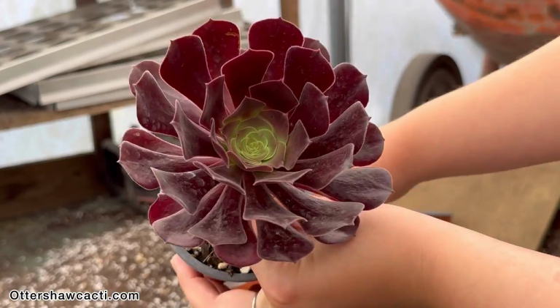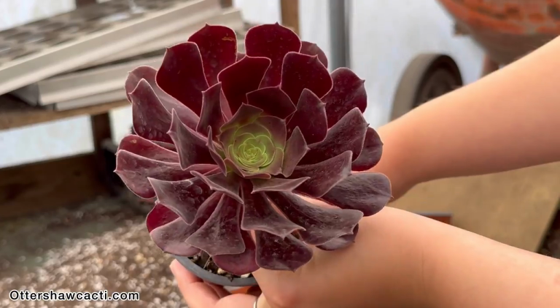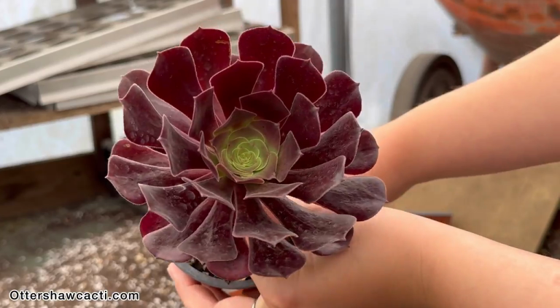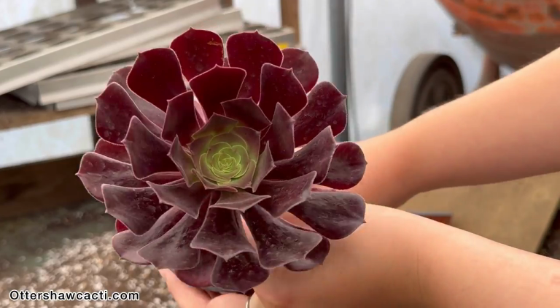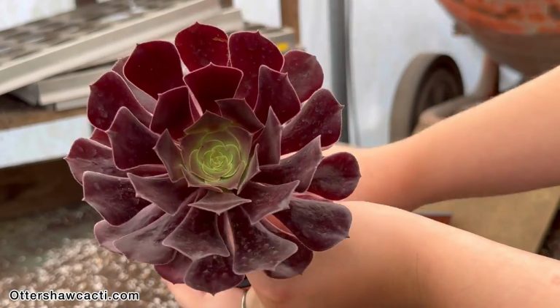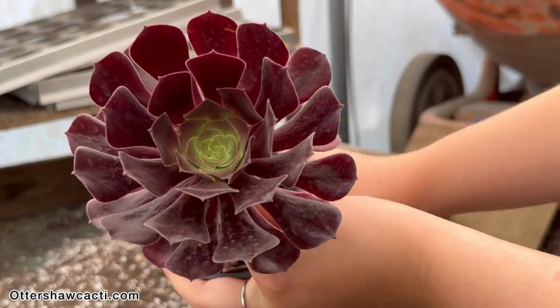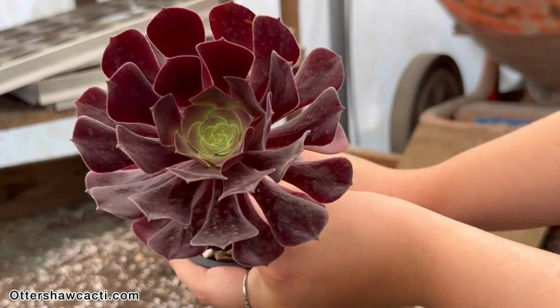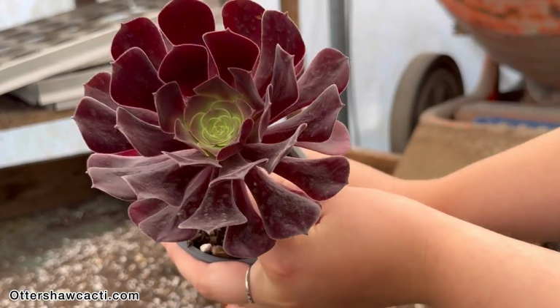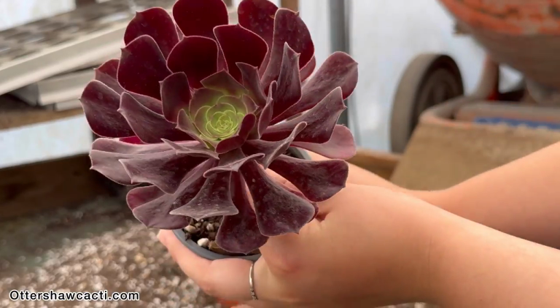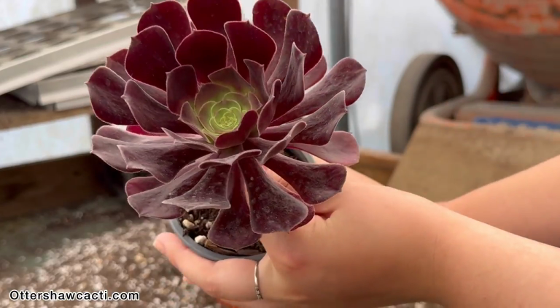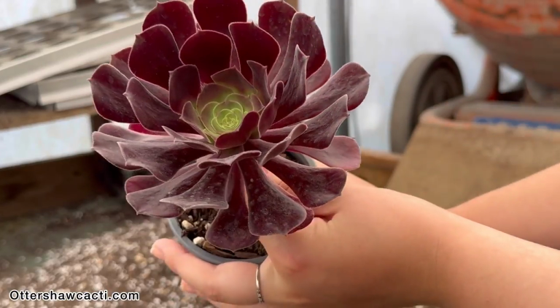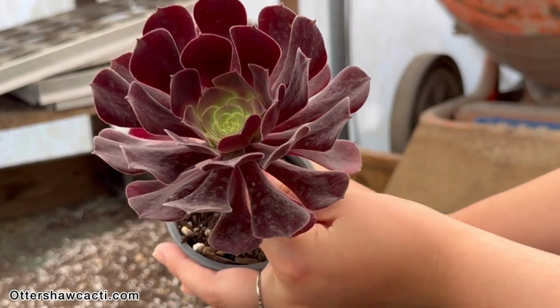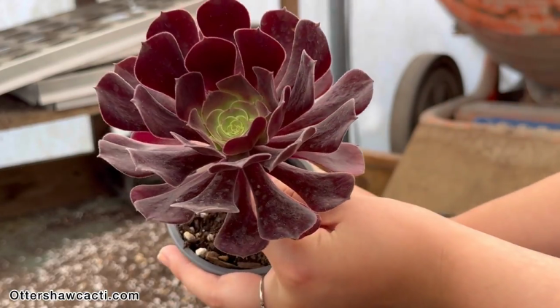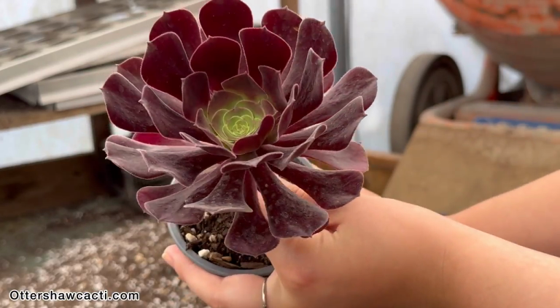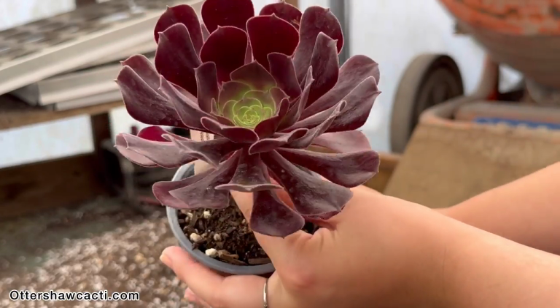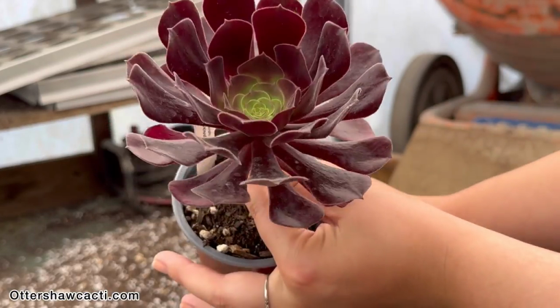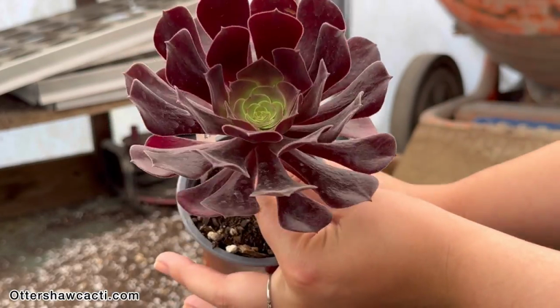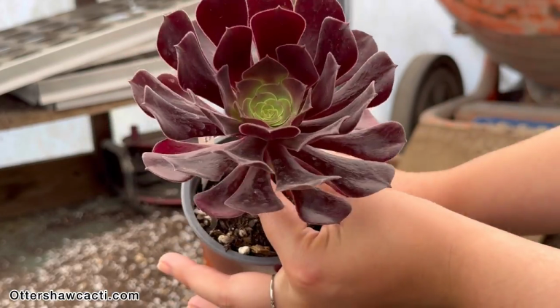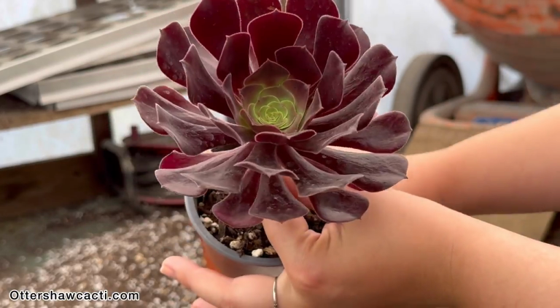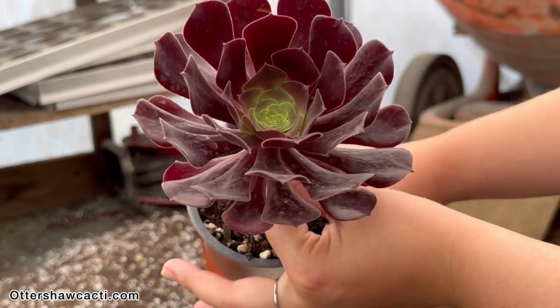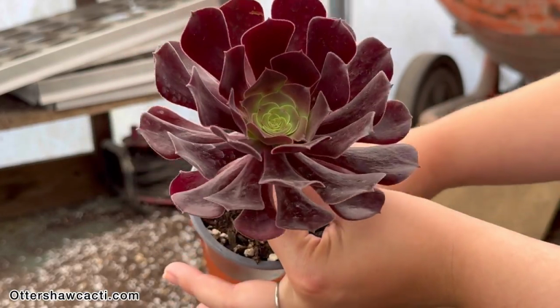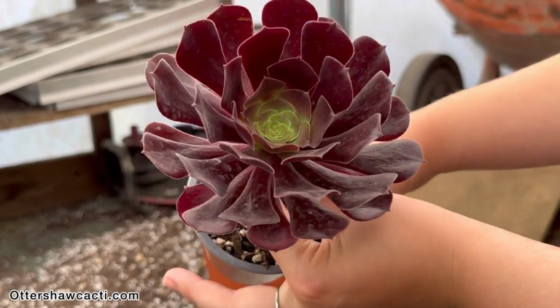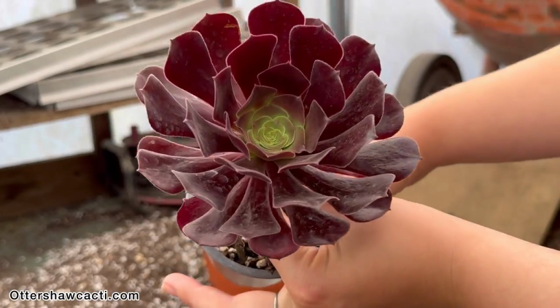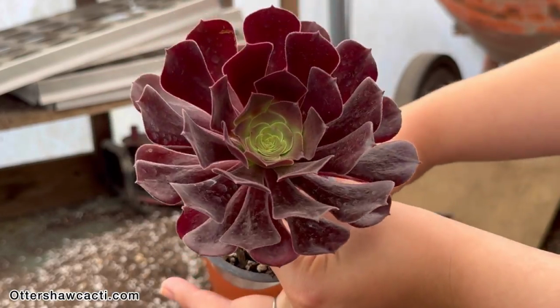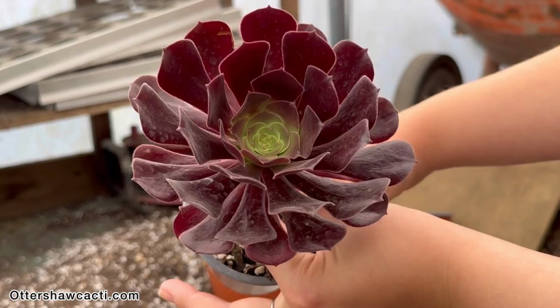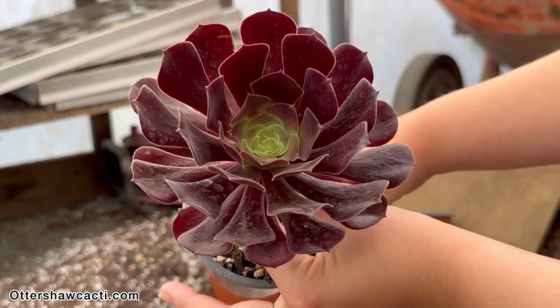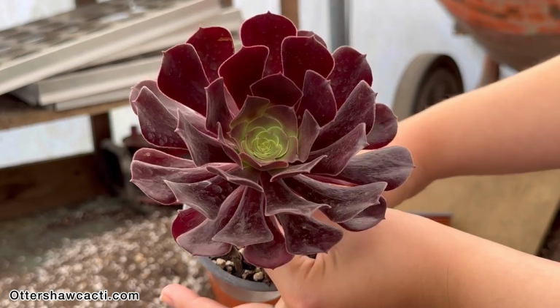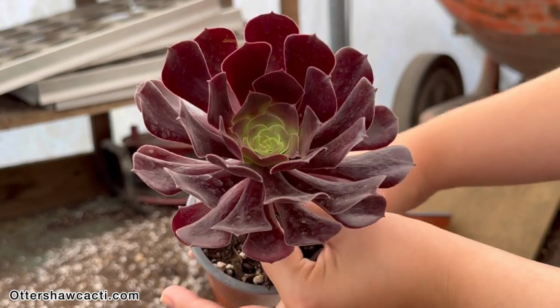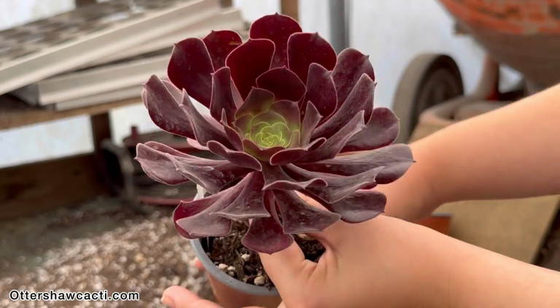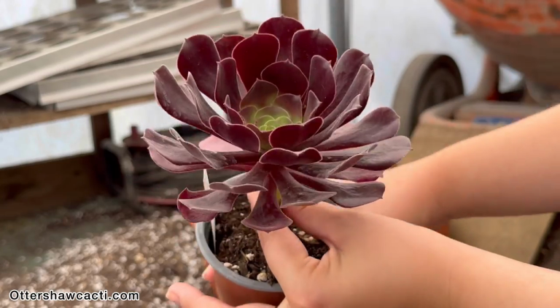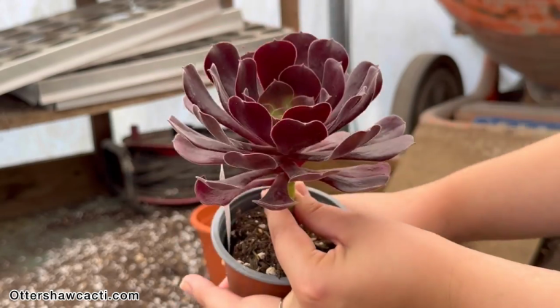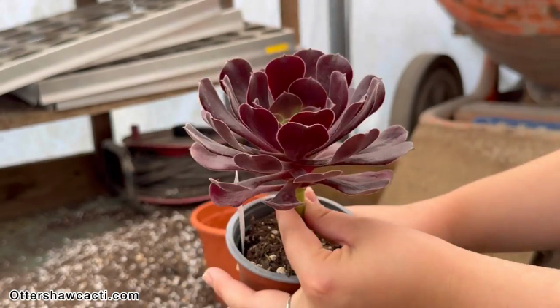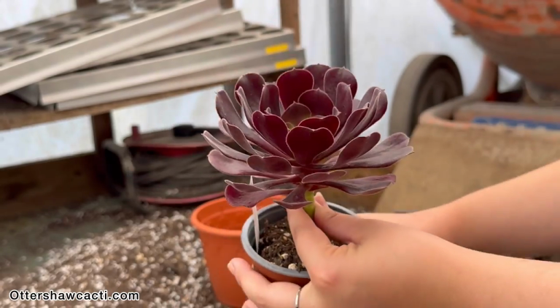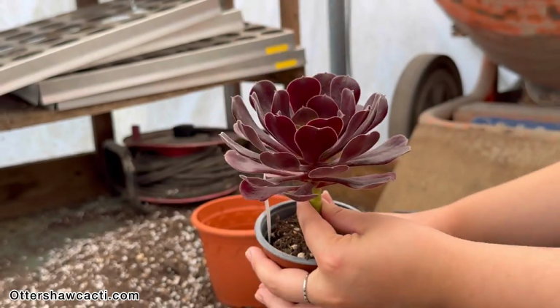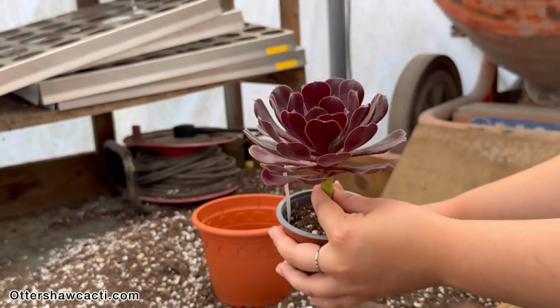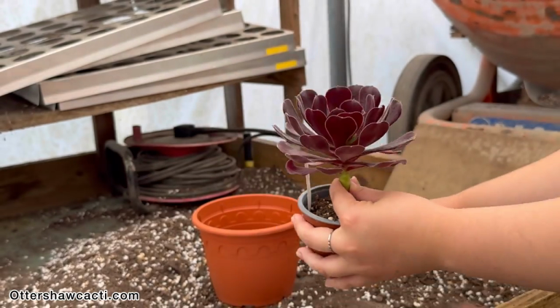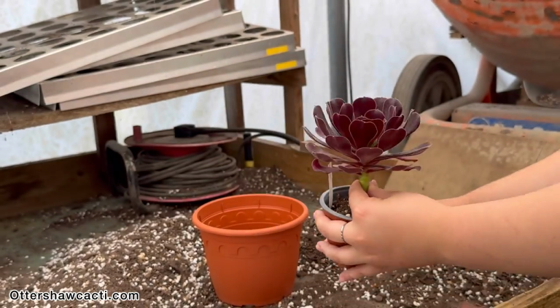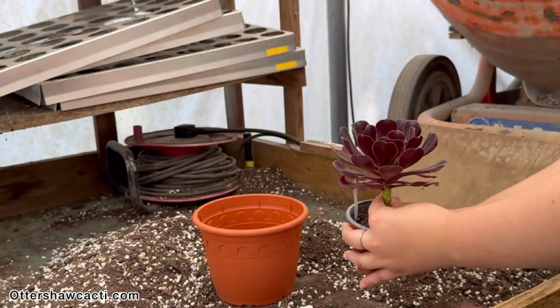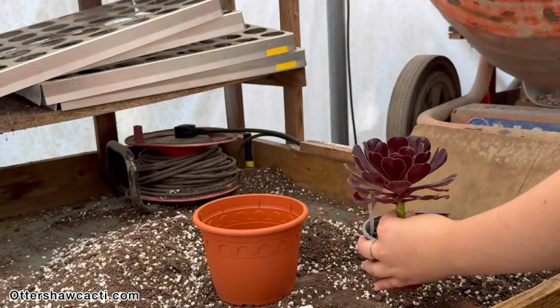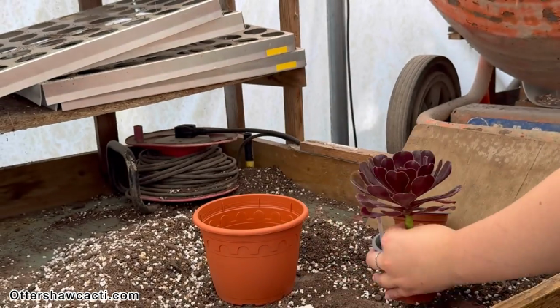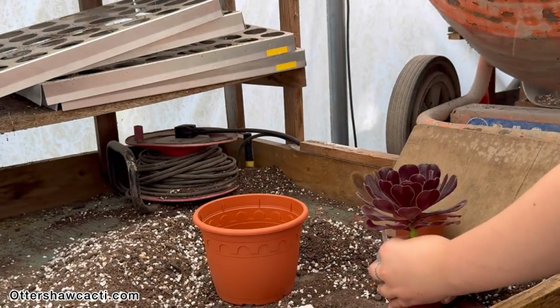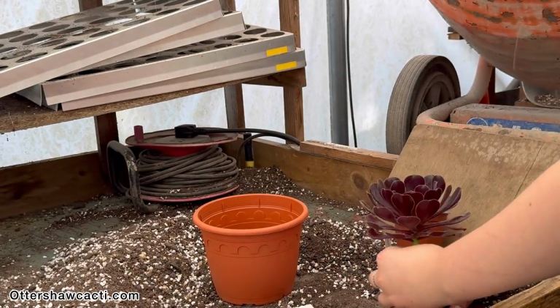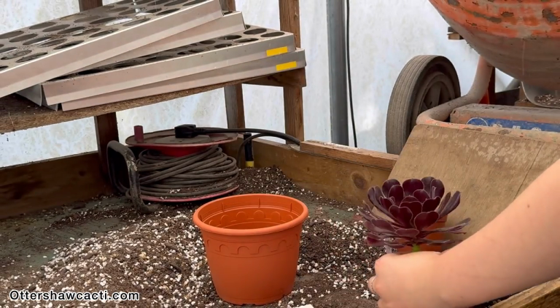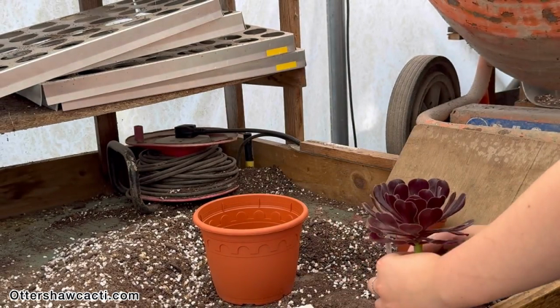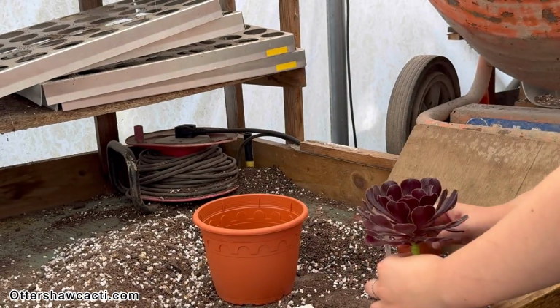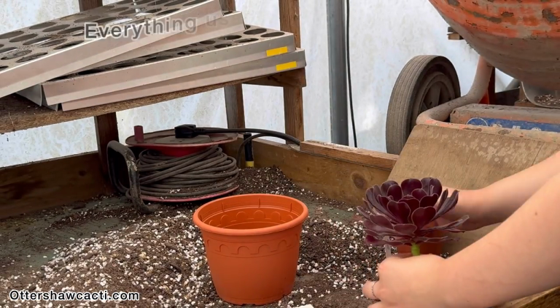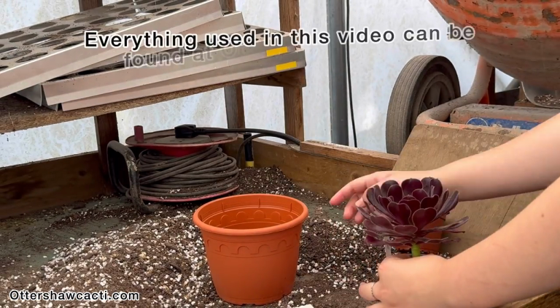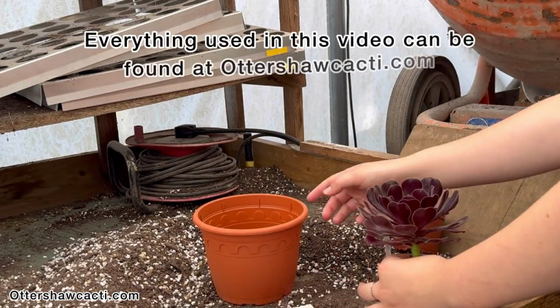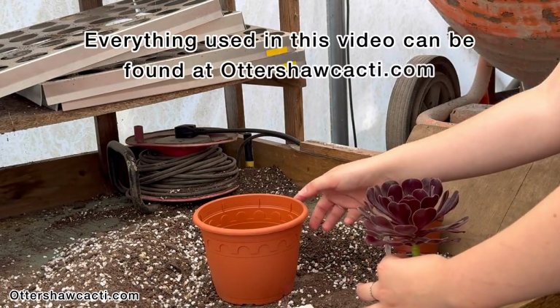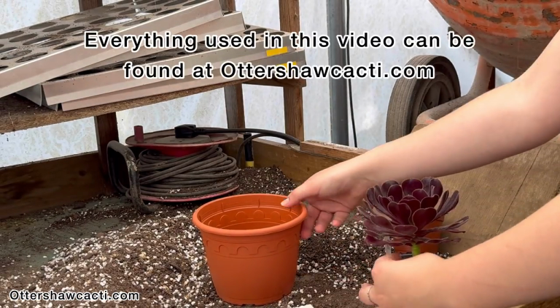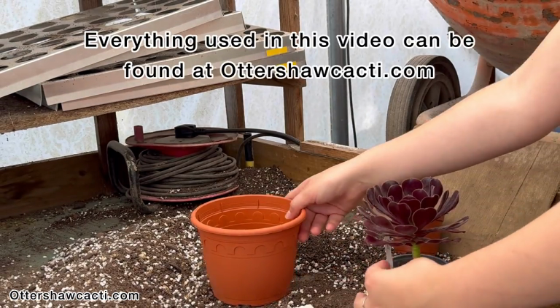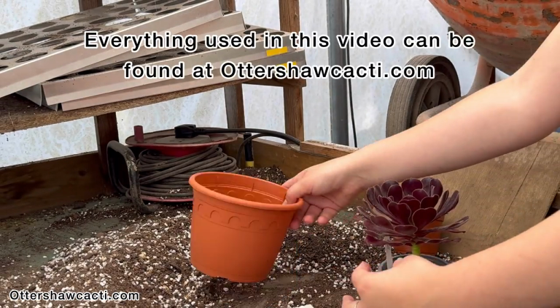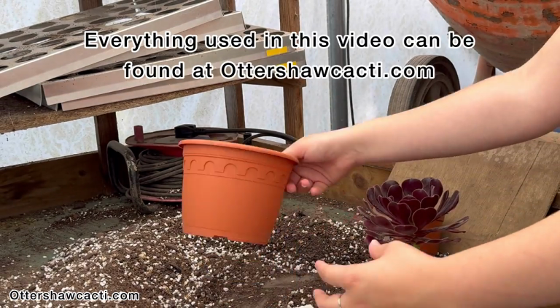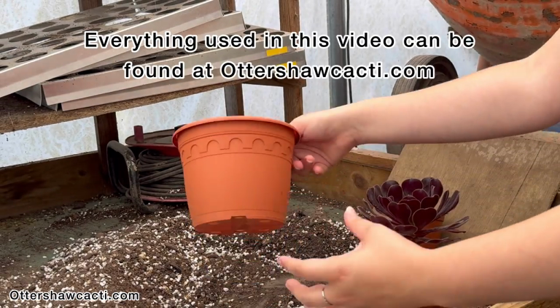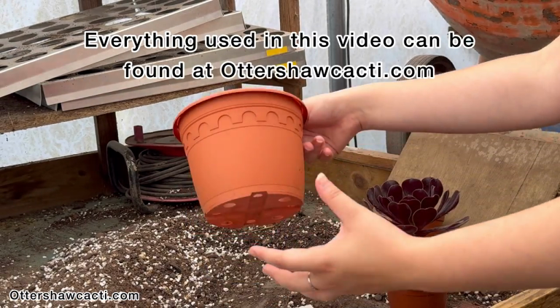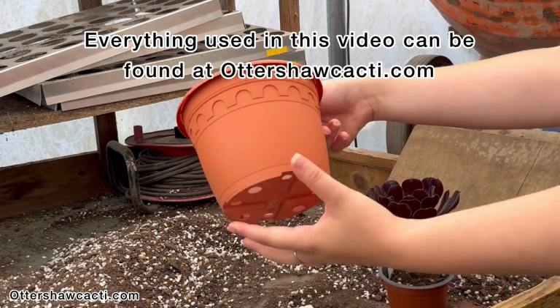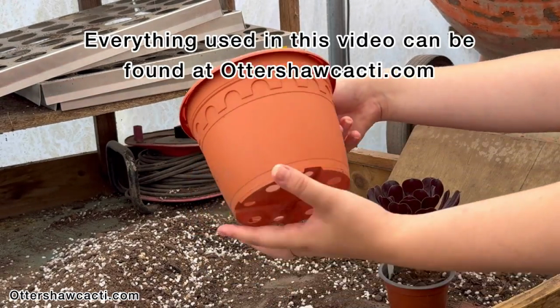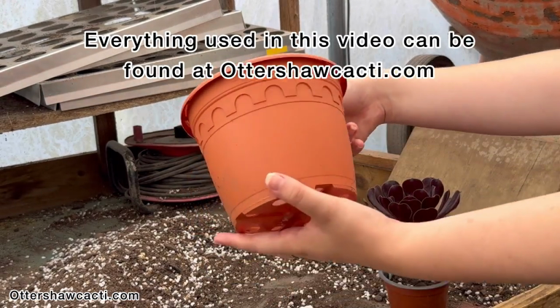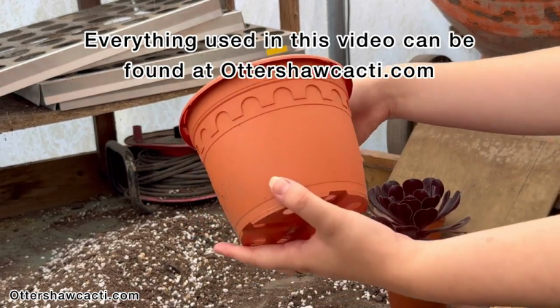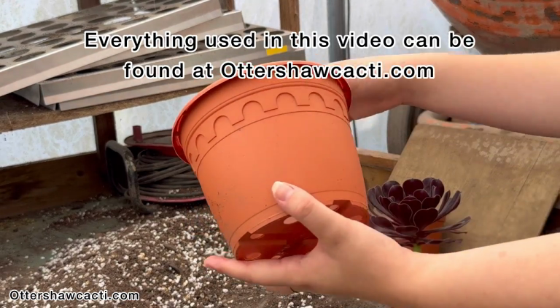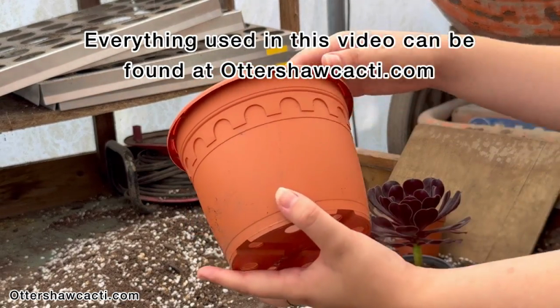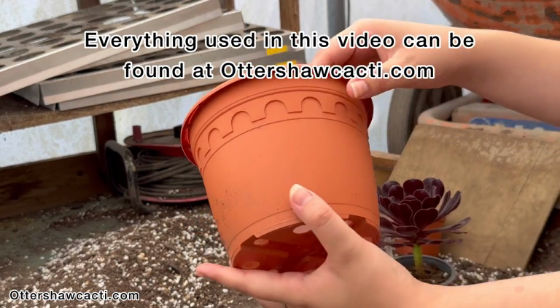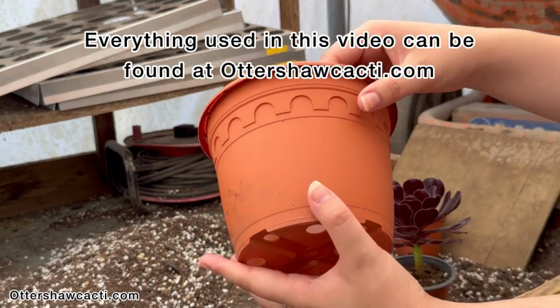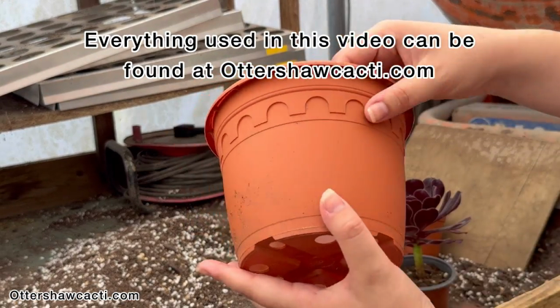Your first step is to select your plant and pot. Make sure your pot has drainage holes to allow your succulent to get rid of excess water.